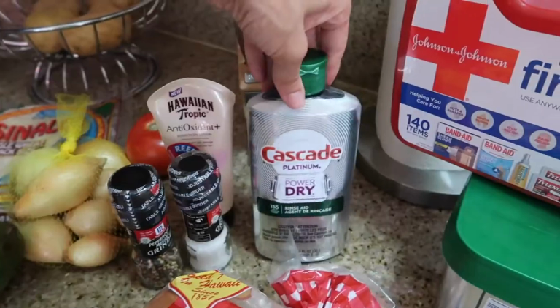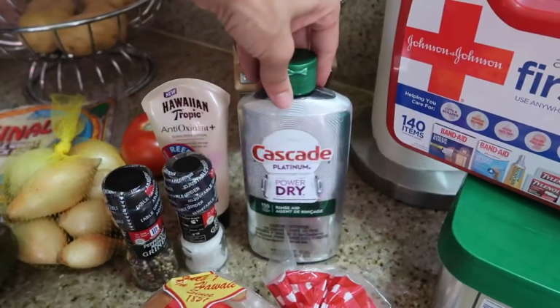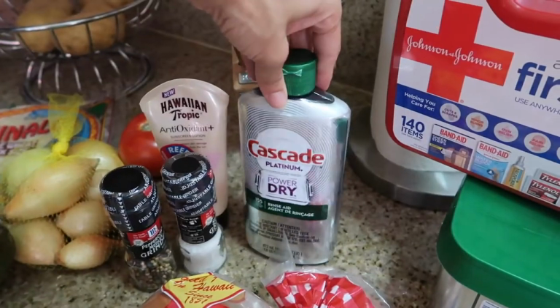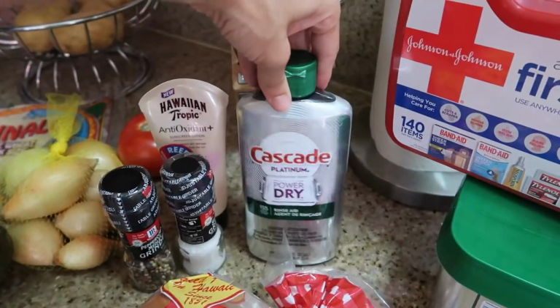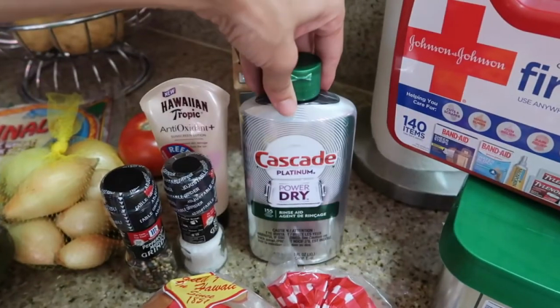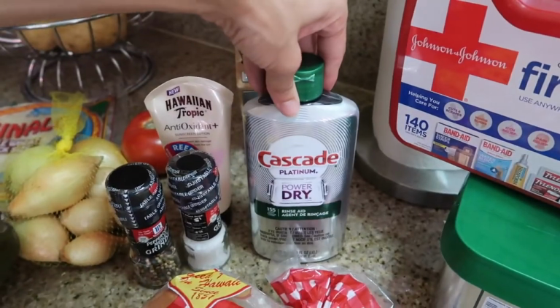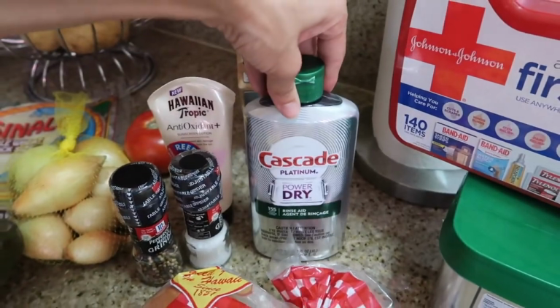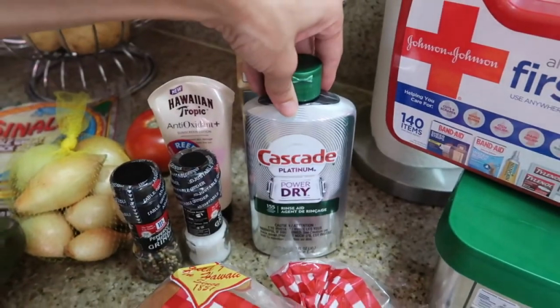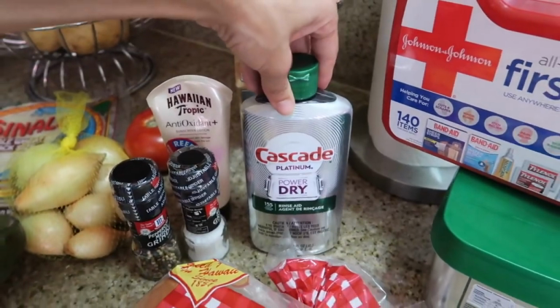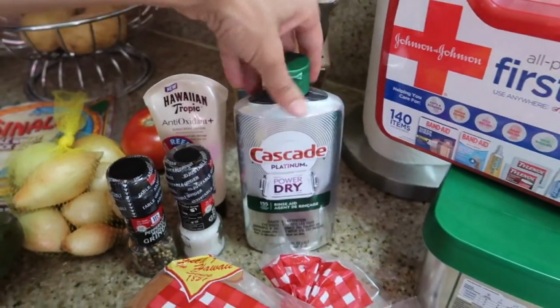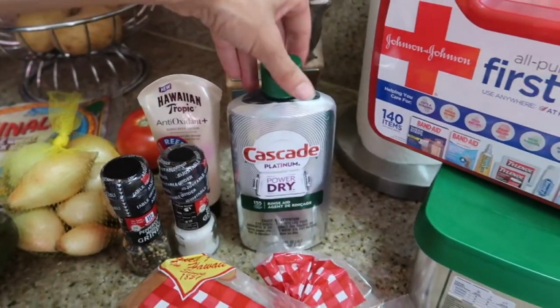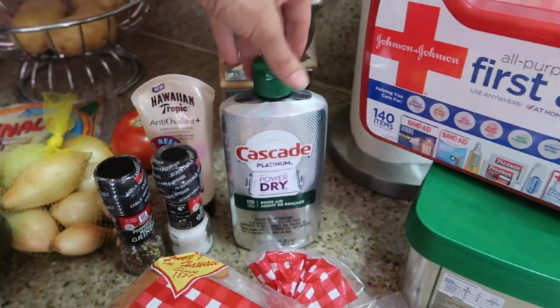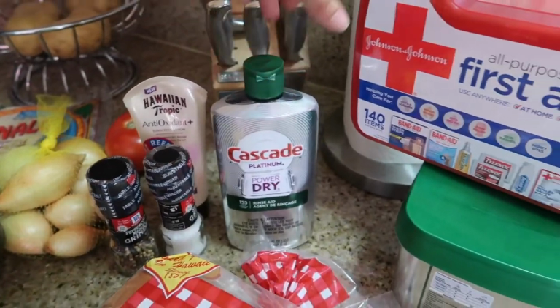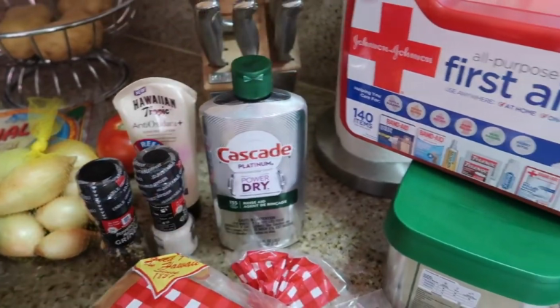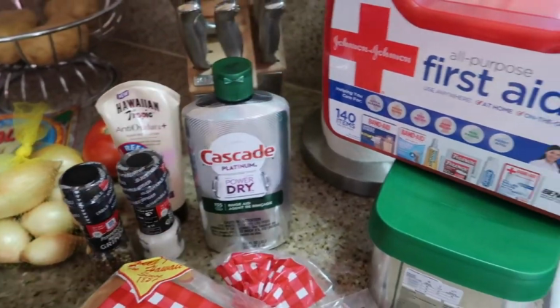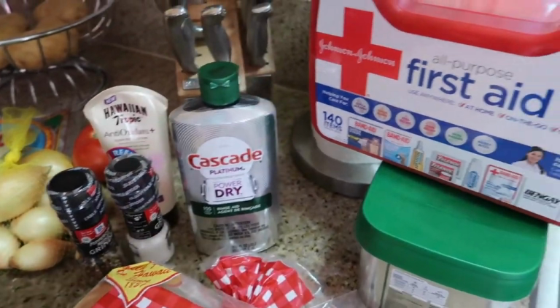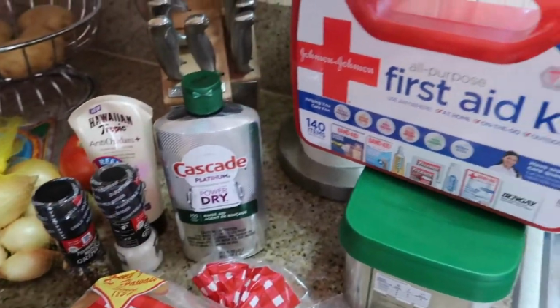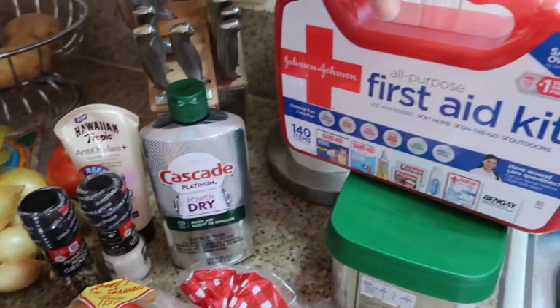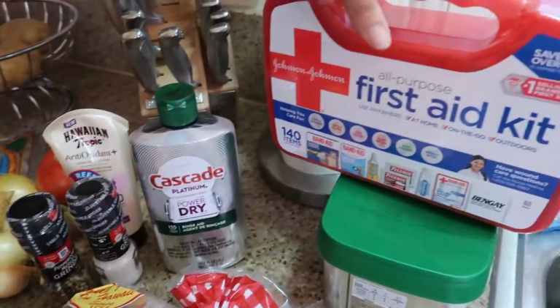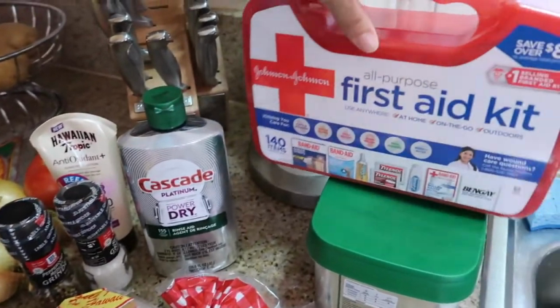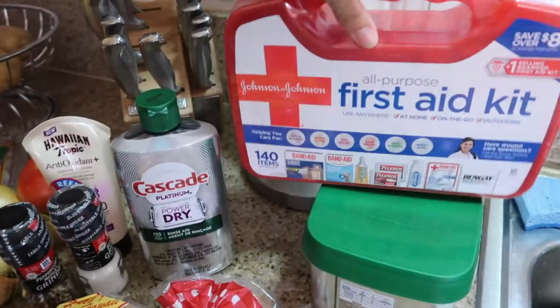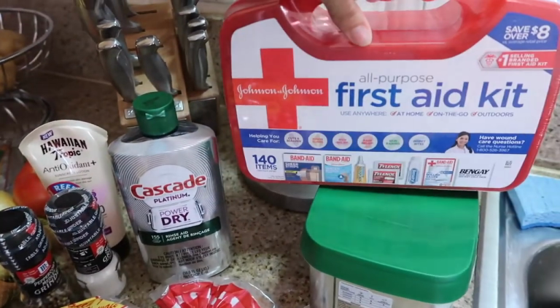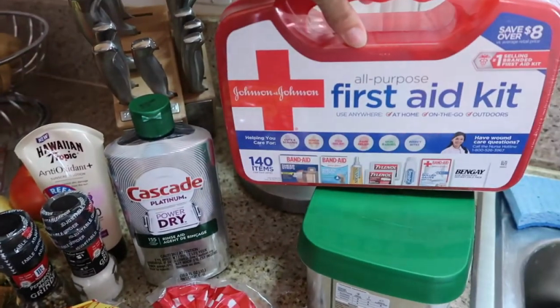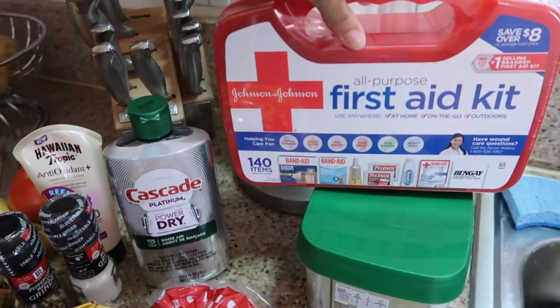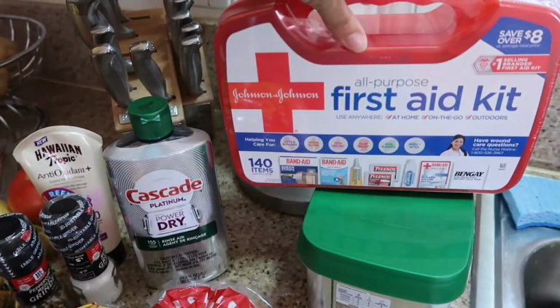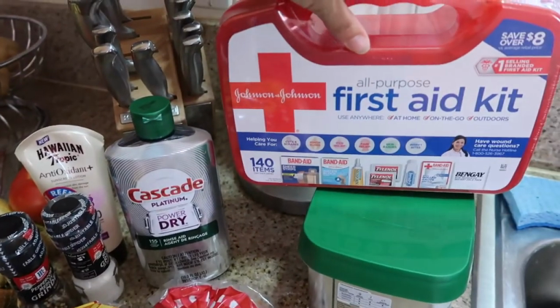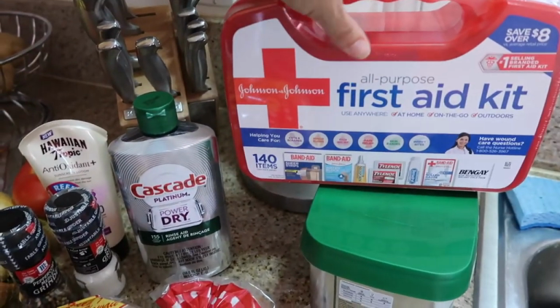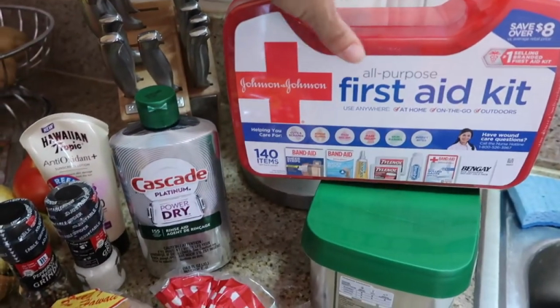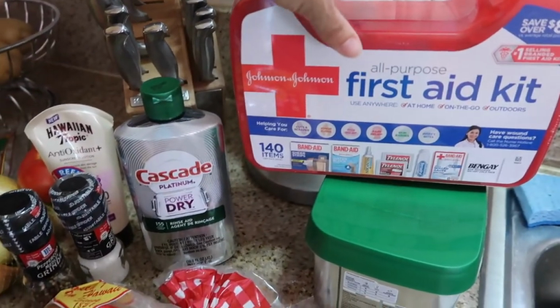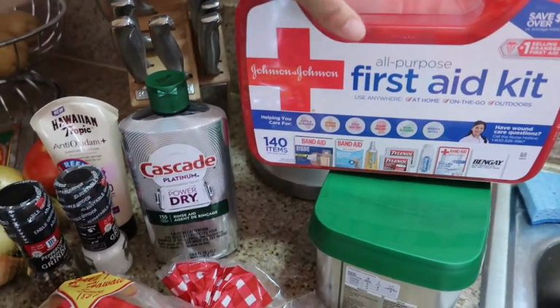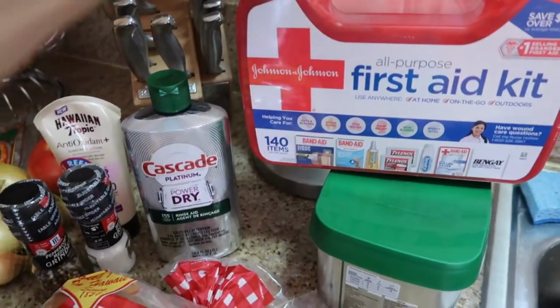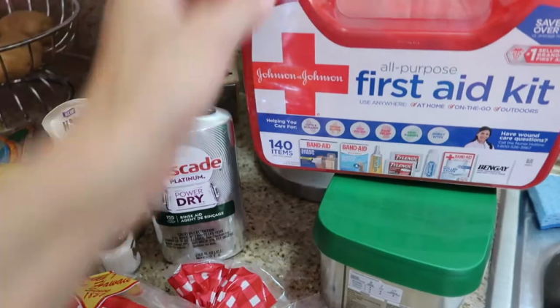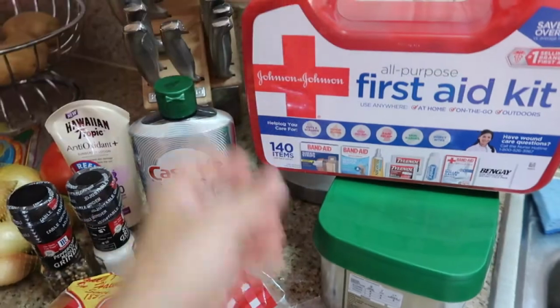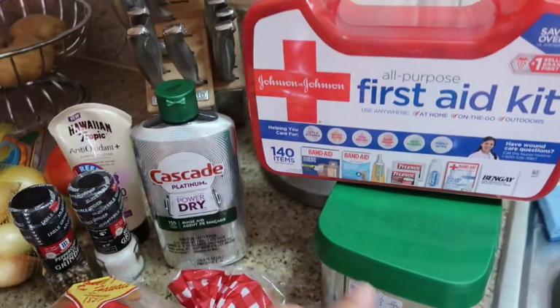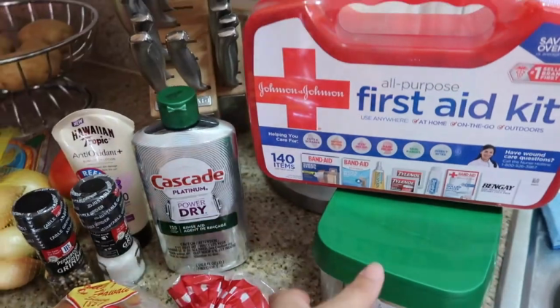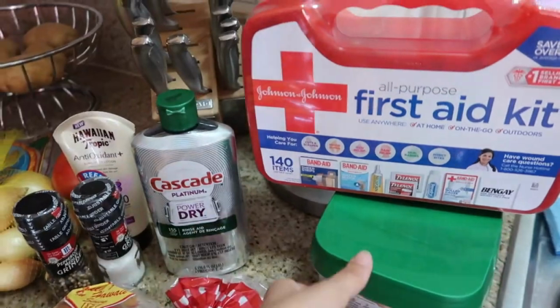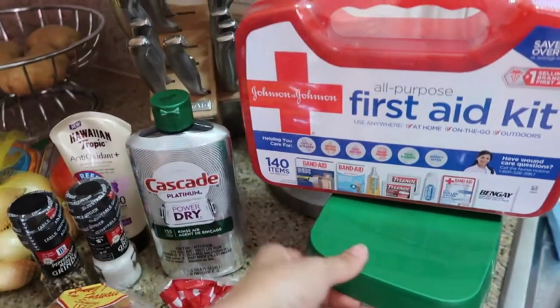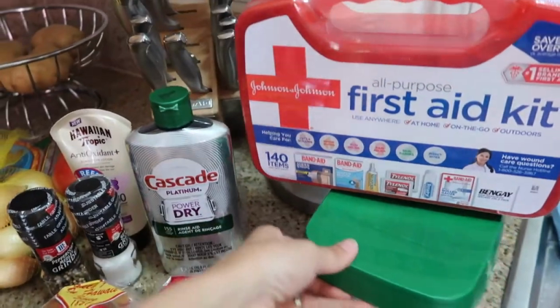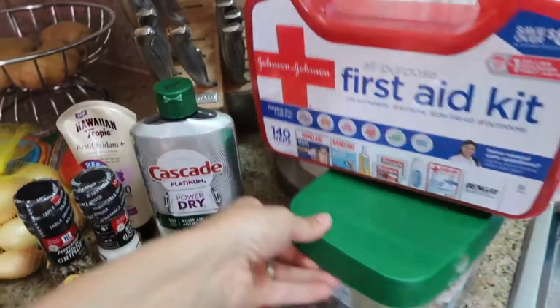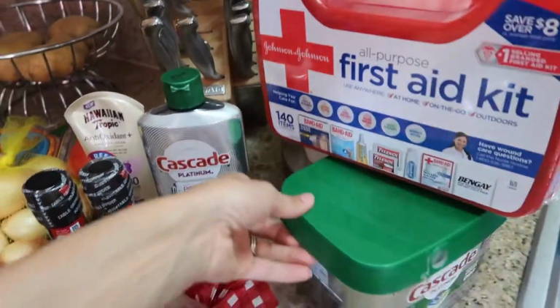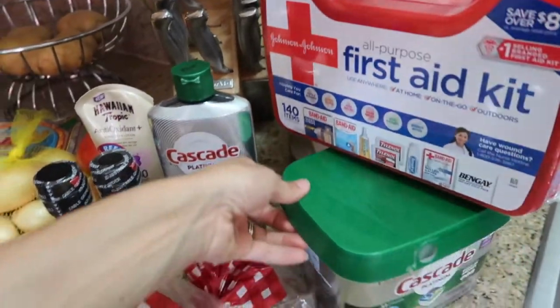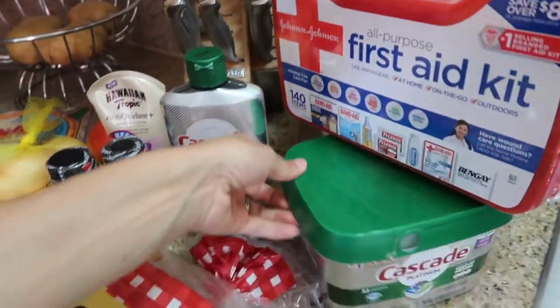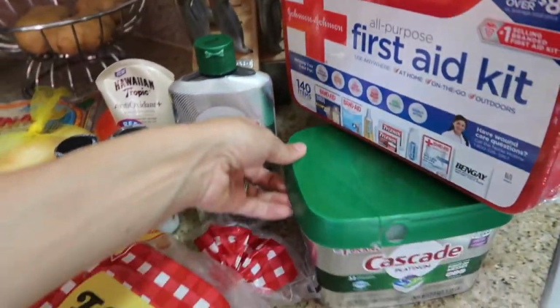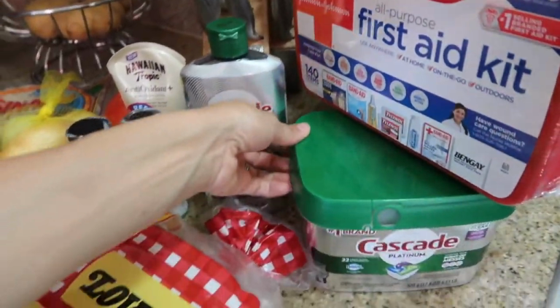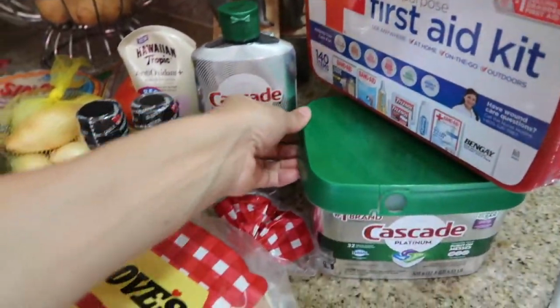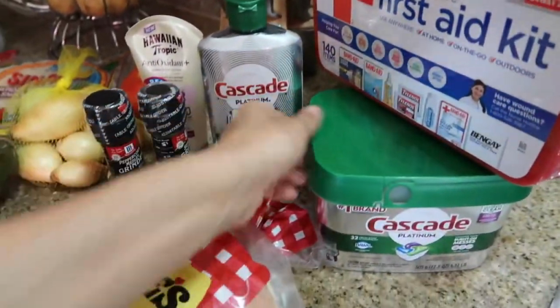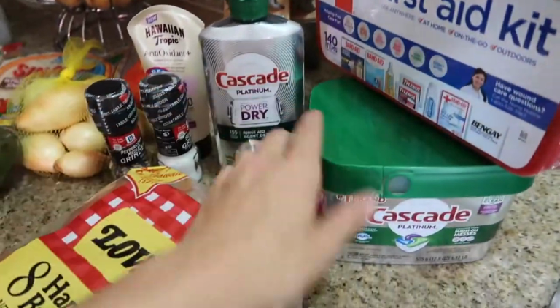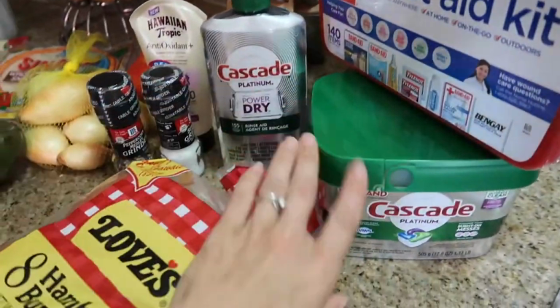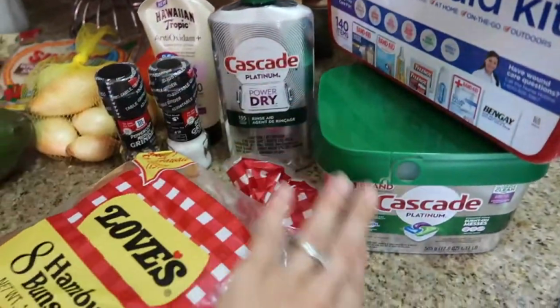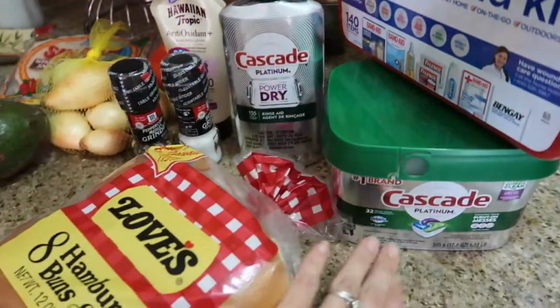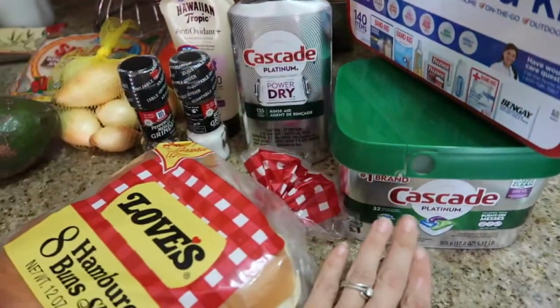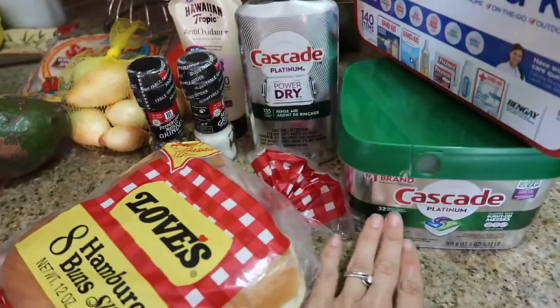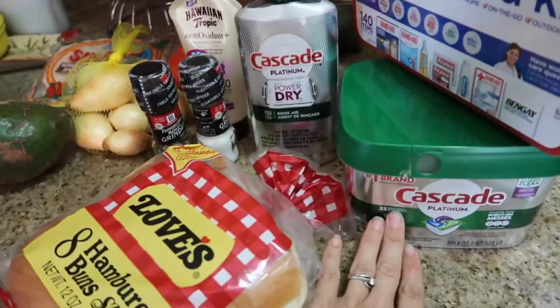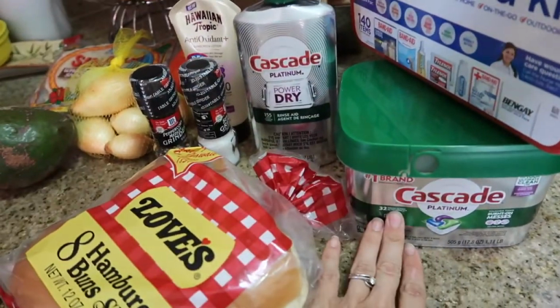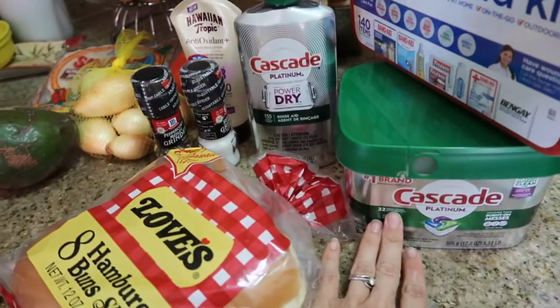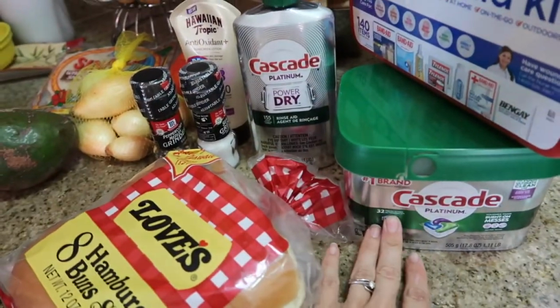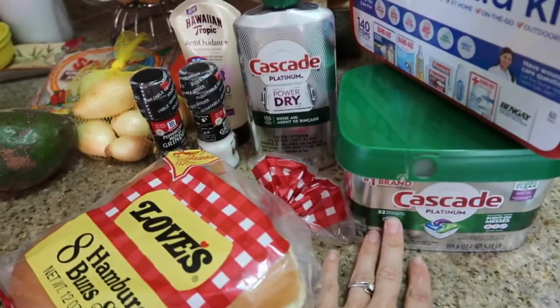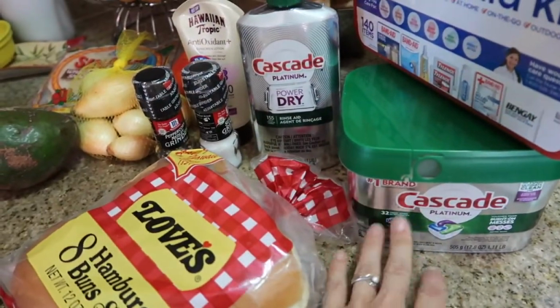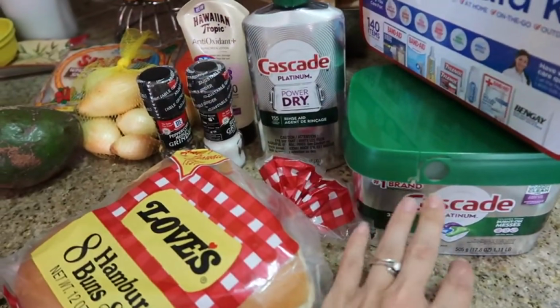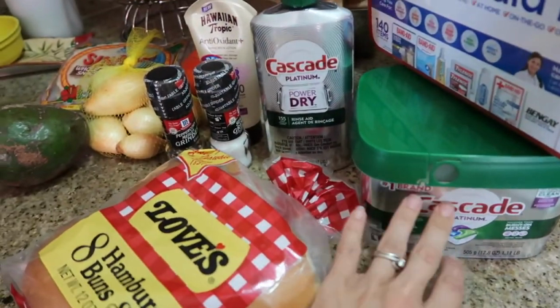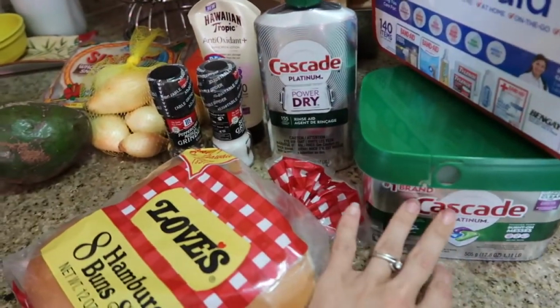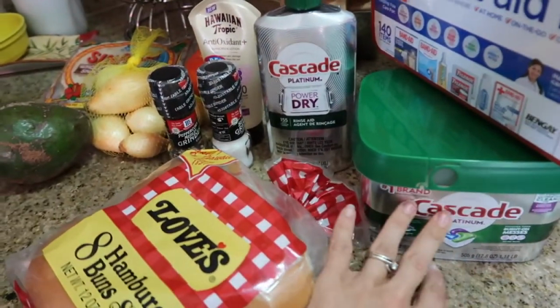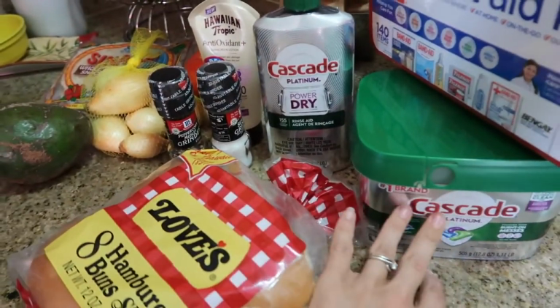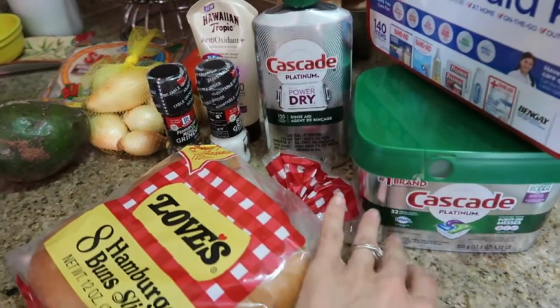And some dishwasher rinse aid. Micah found a first aid kit, which is important to have. And then we got some dish packets as well.